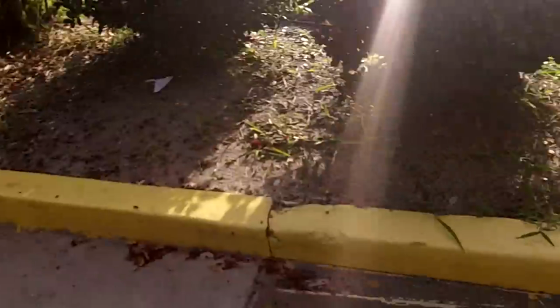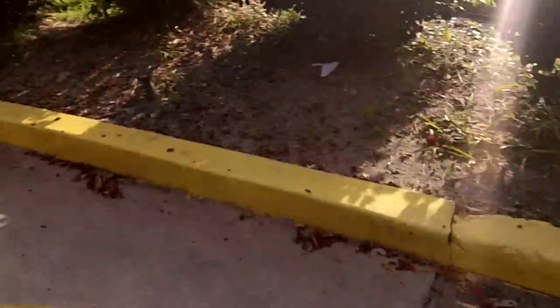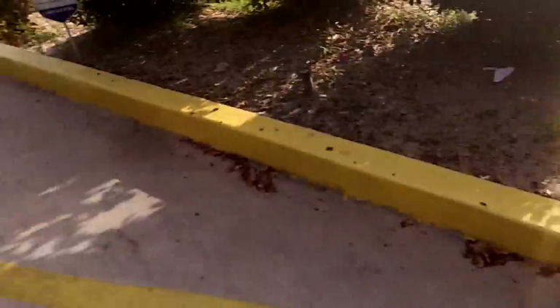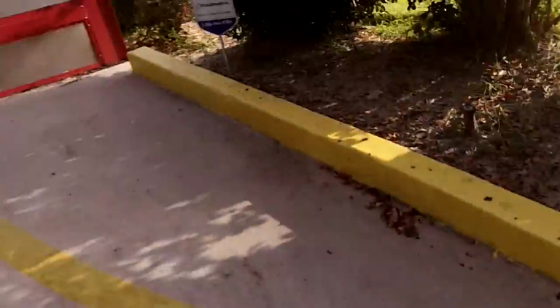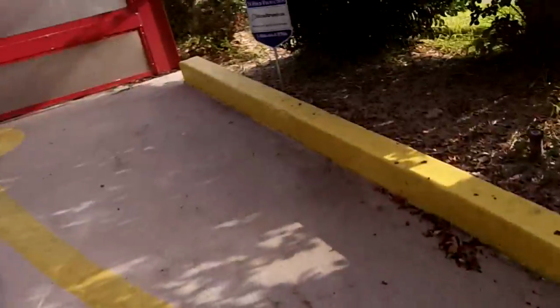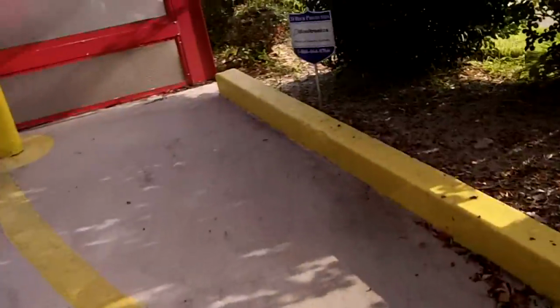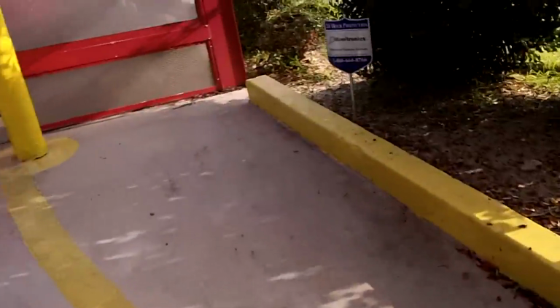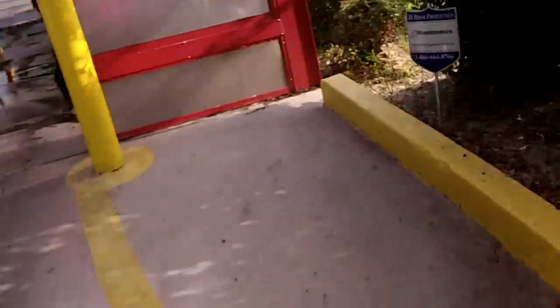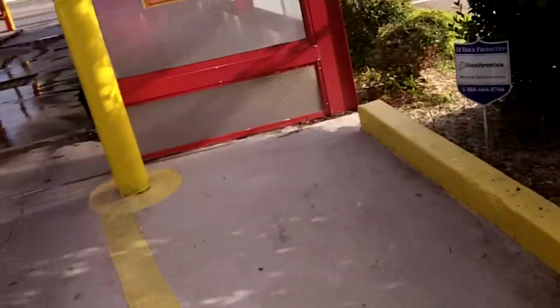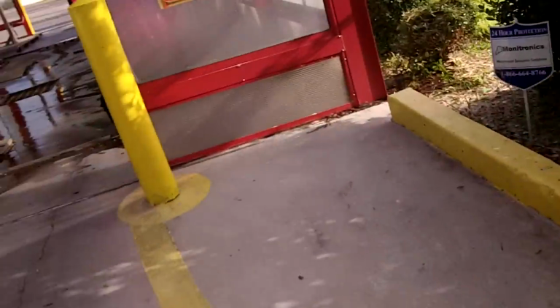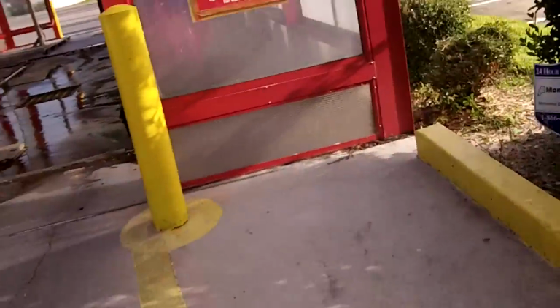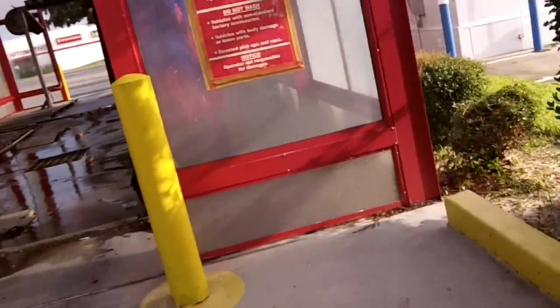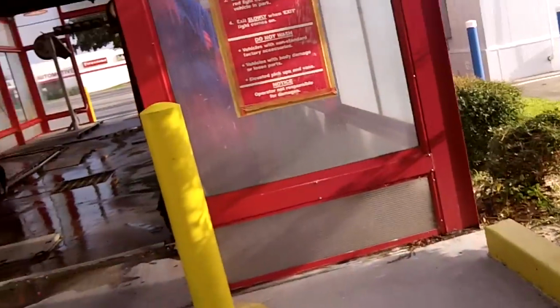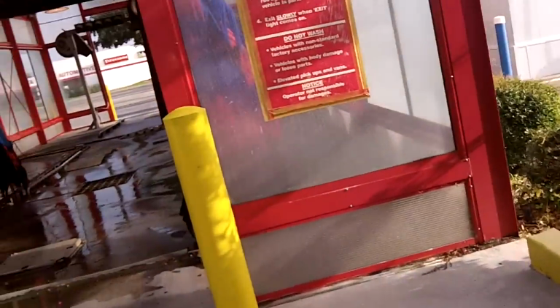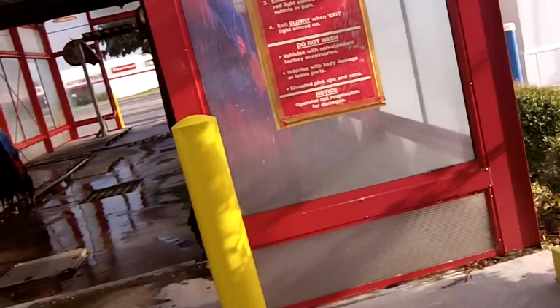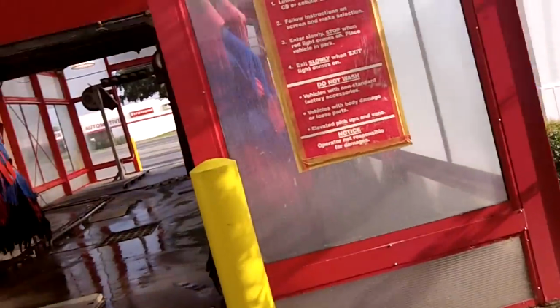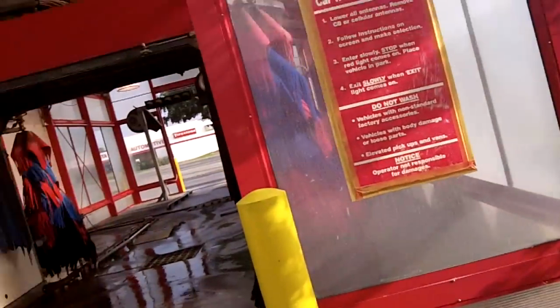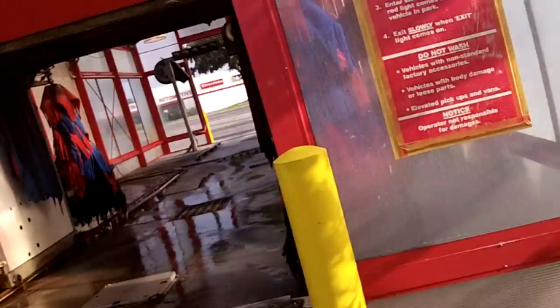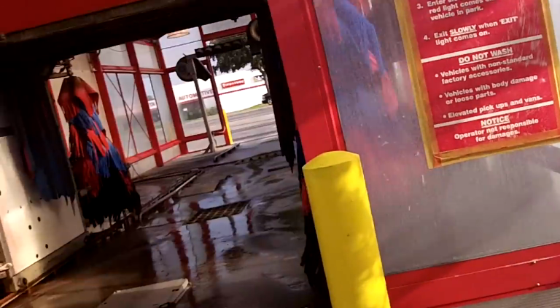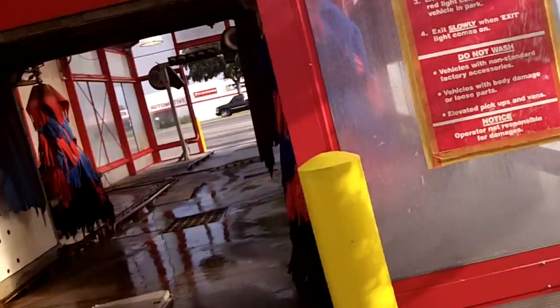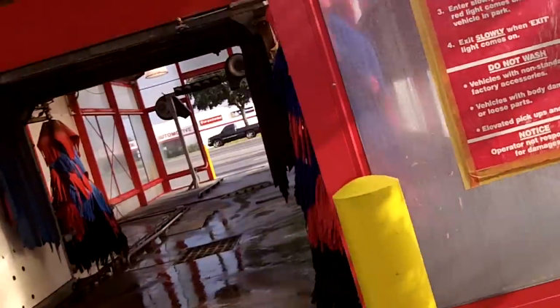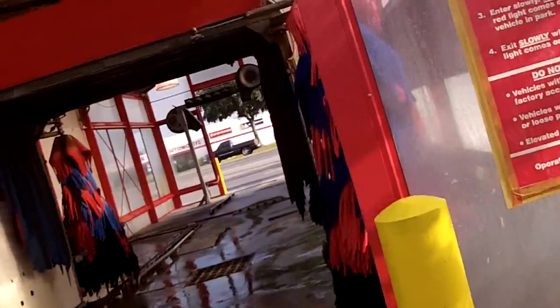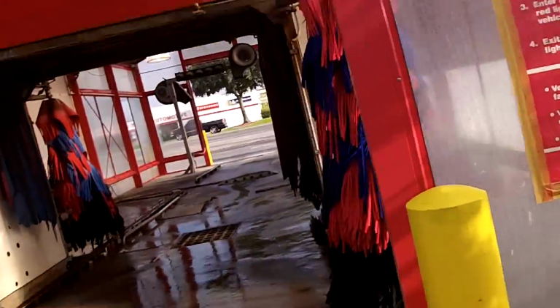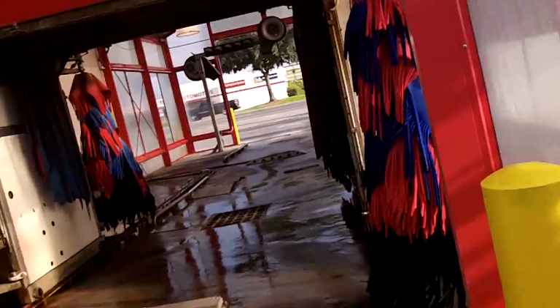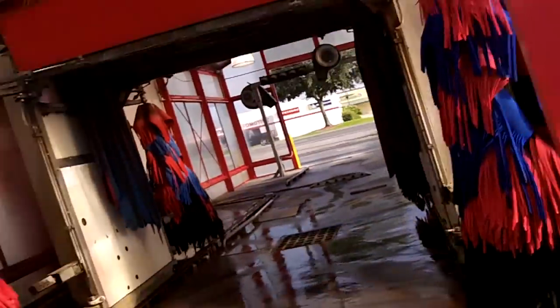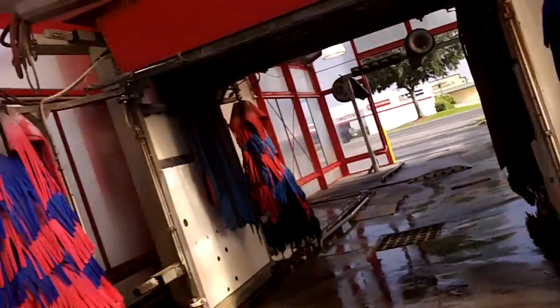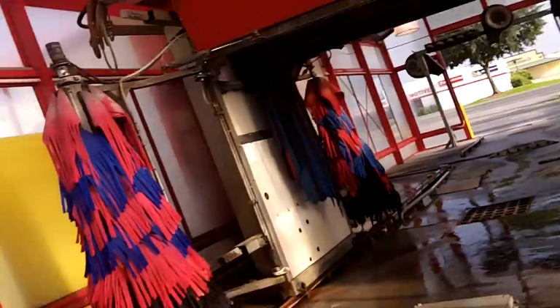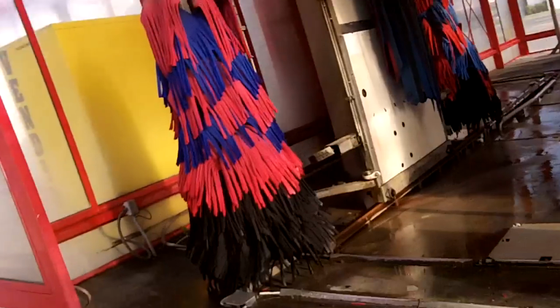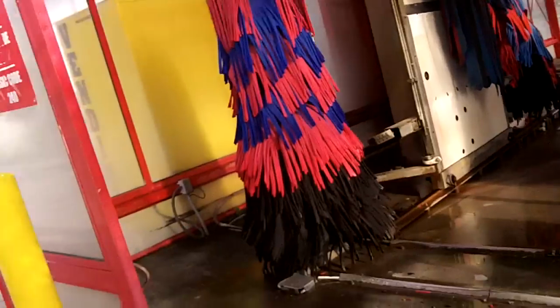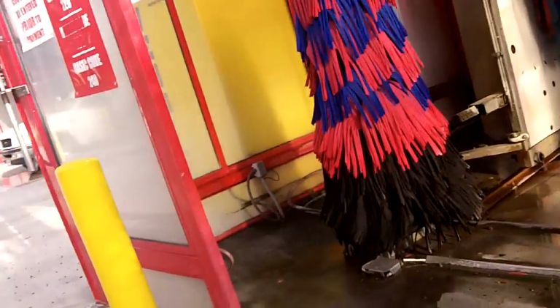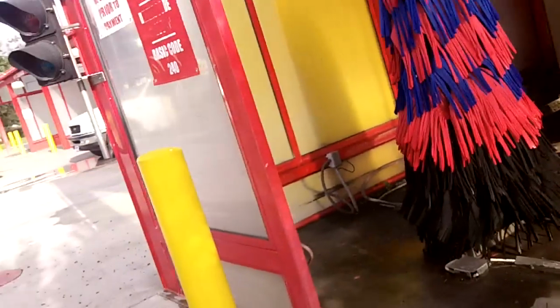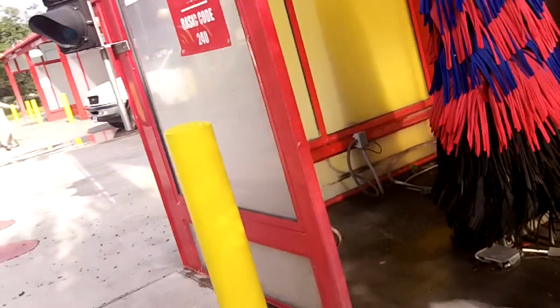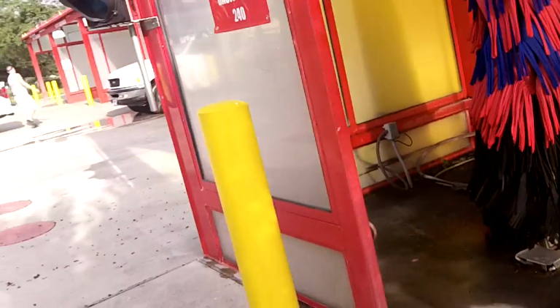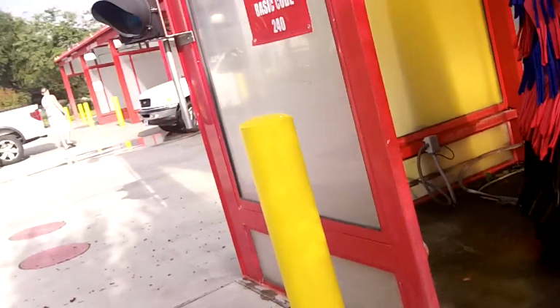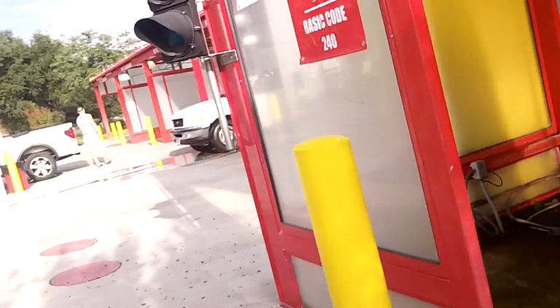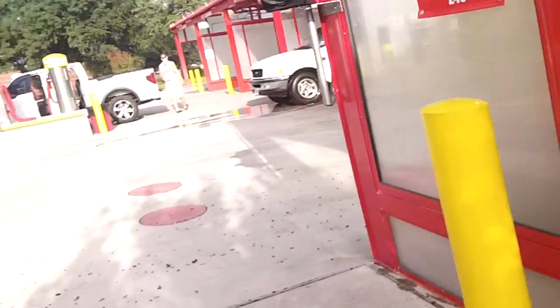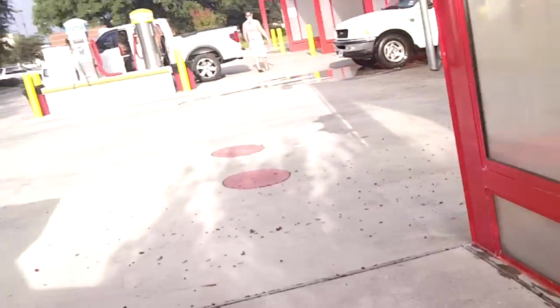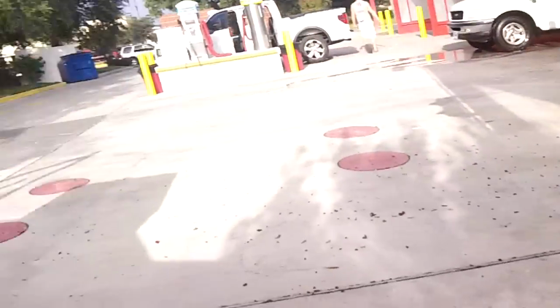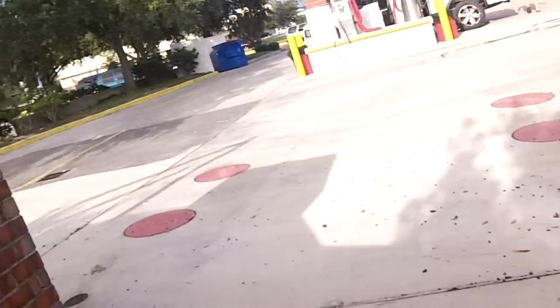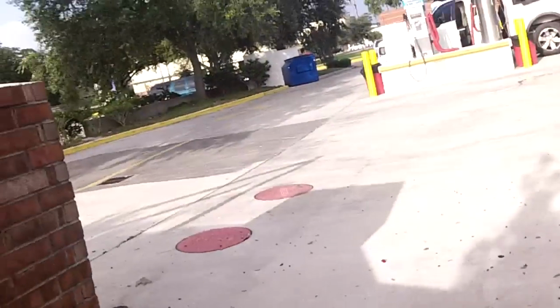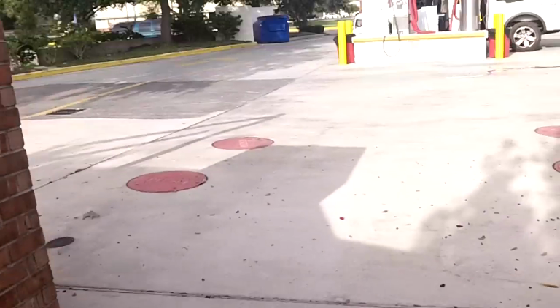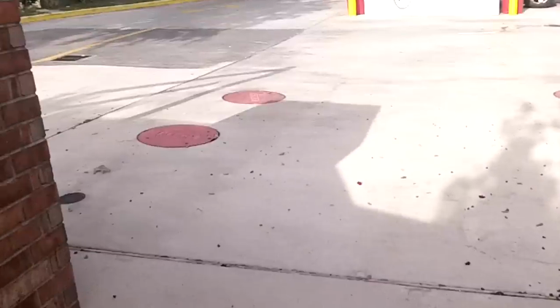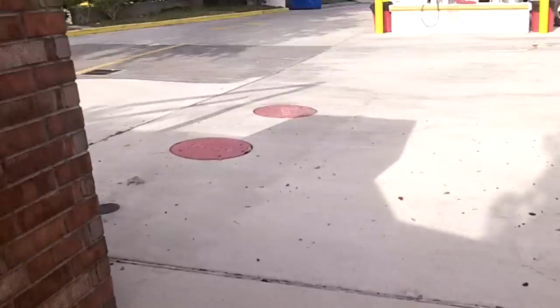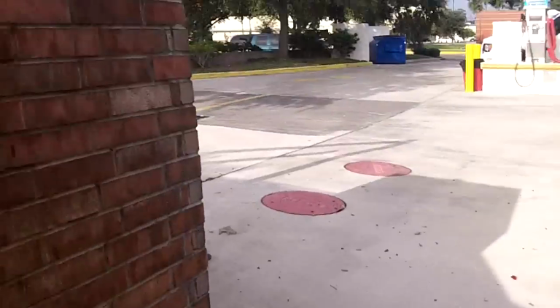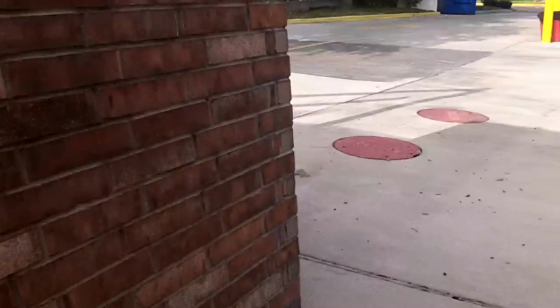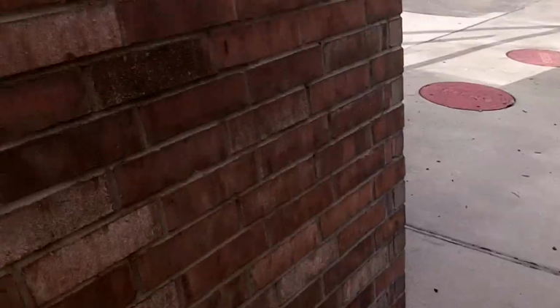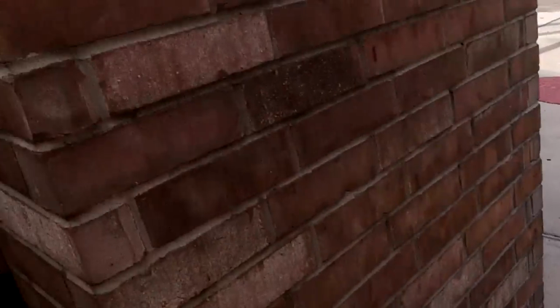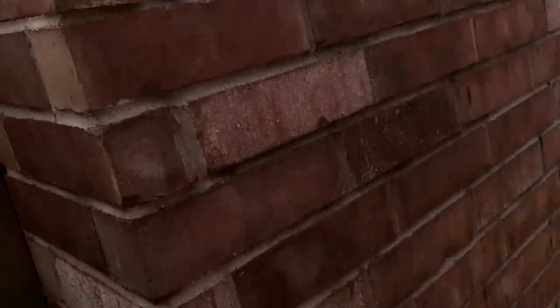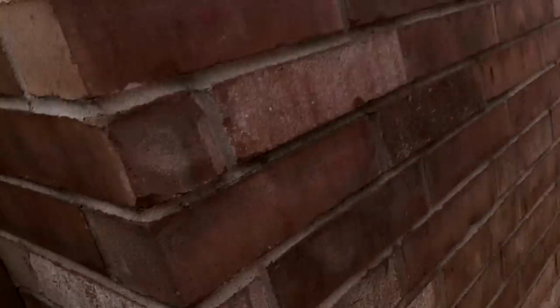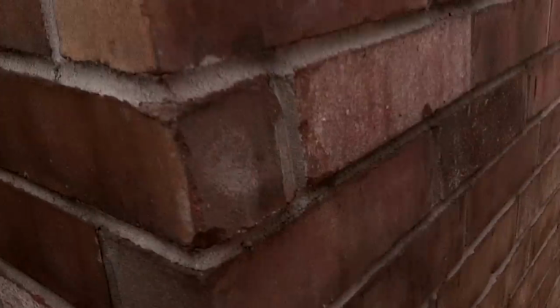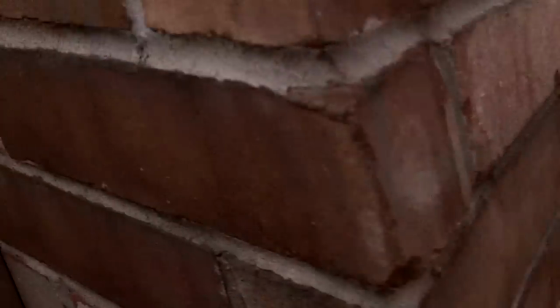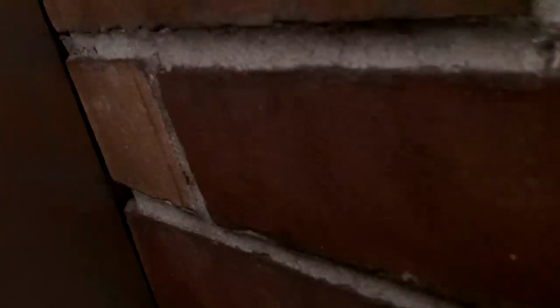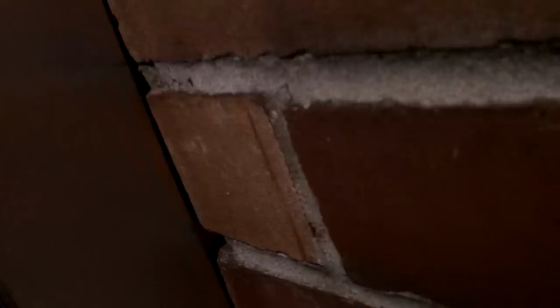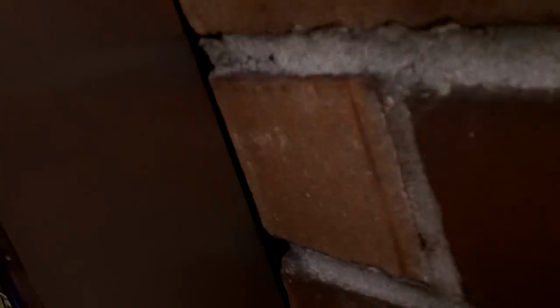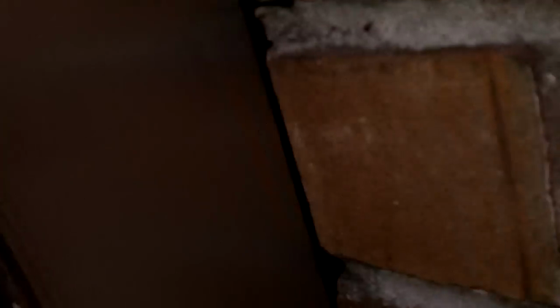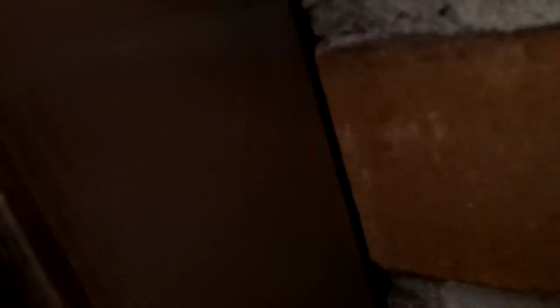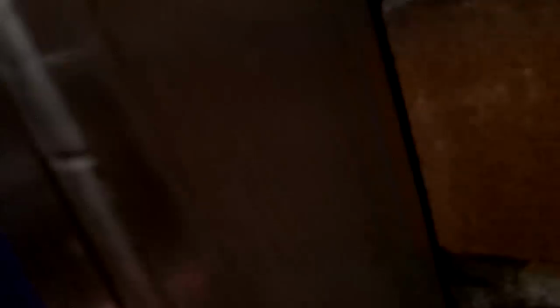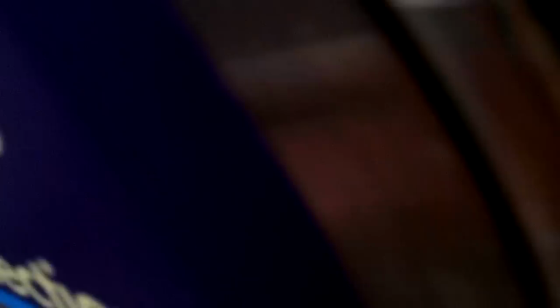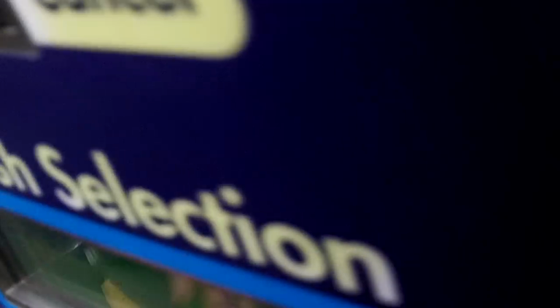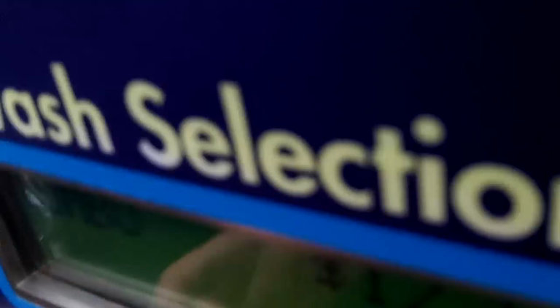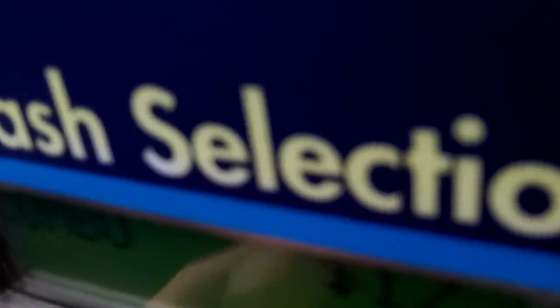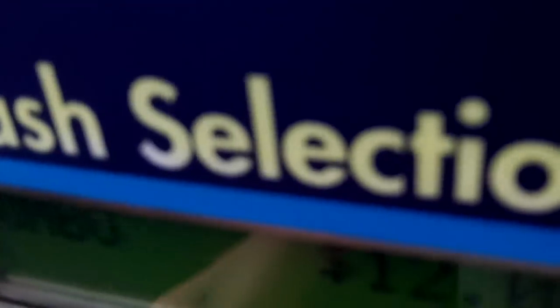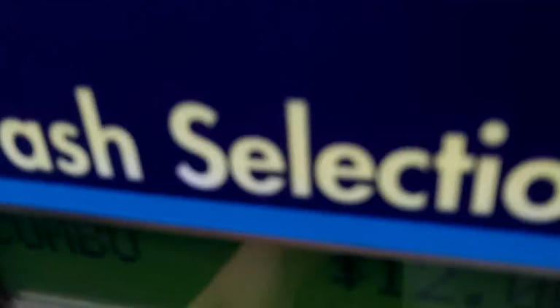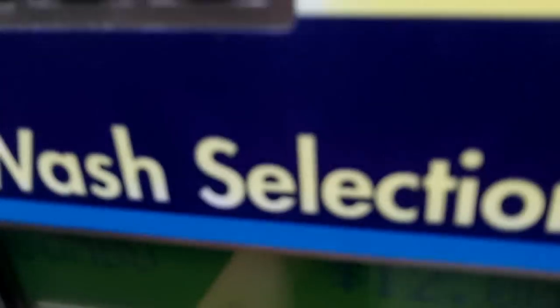Hey guys, we're here back at the Imperial Car Wash in Humboldt, Texas. We got the combo wash.